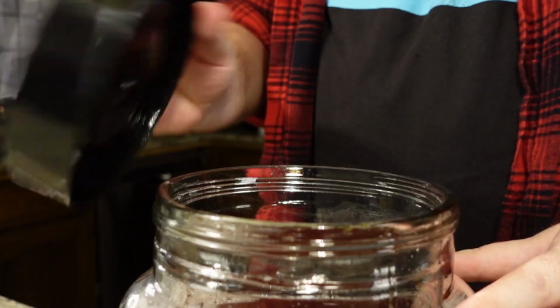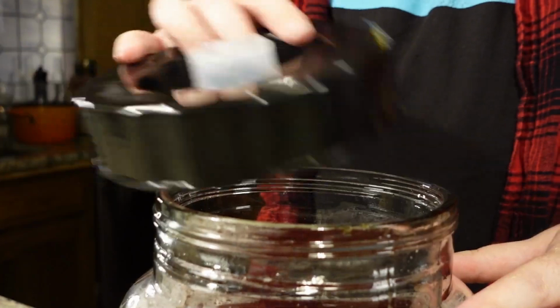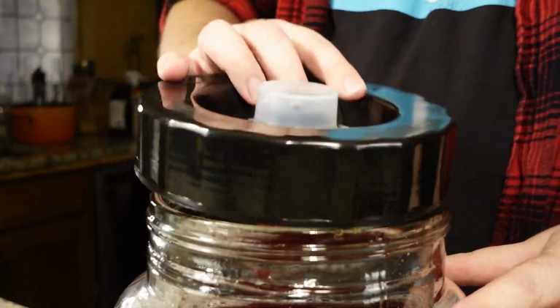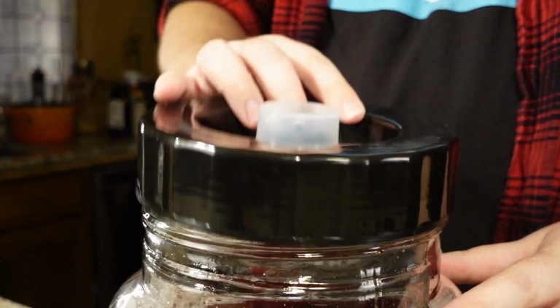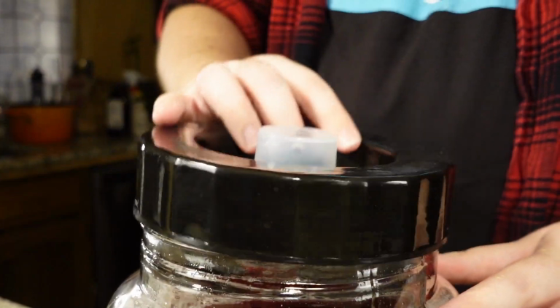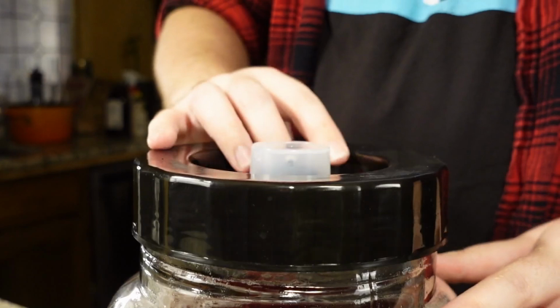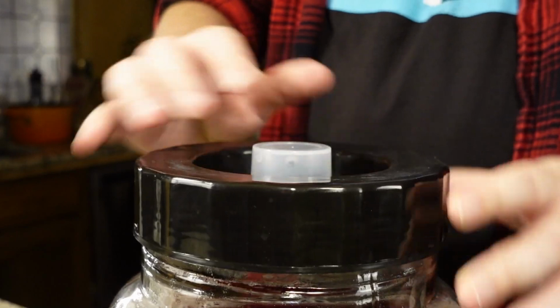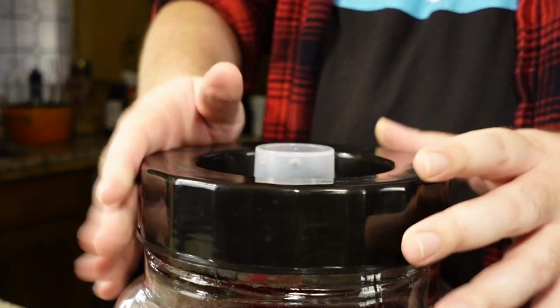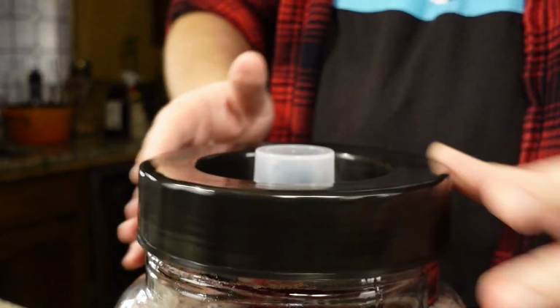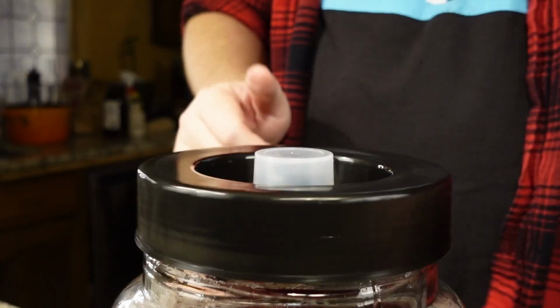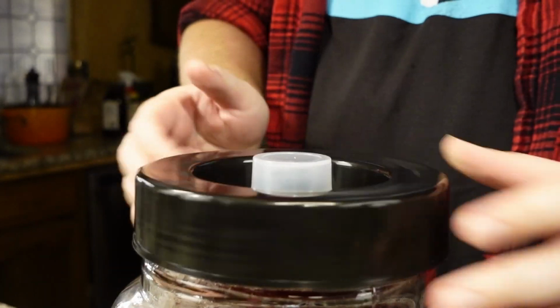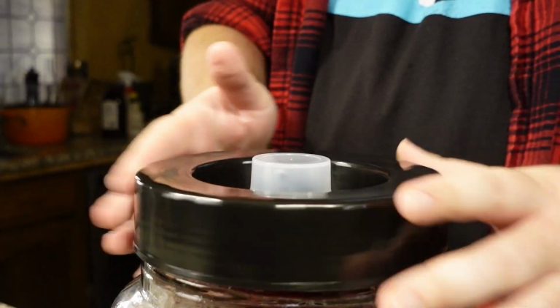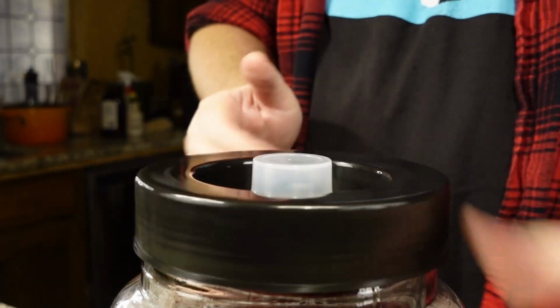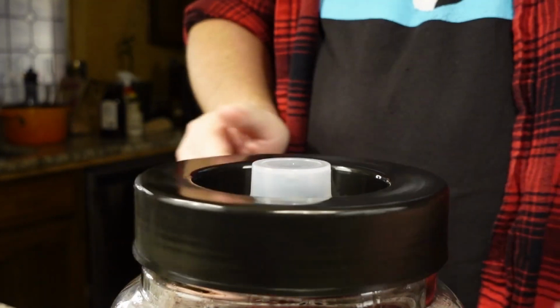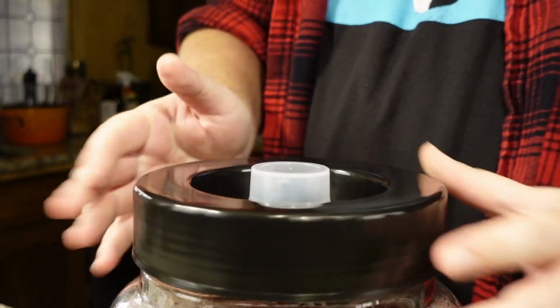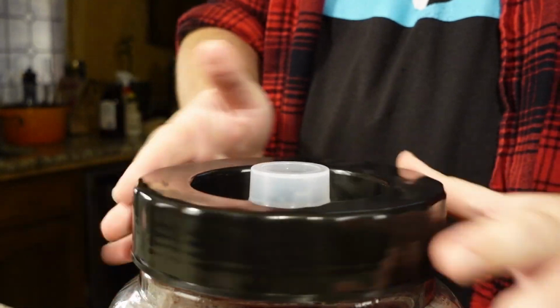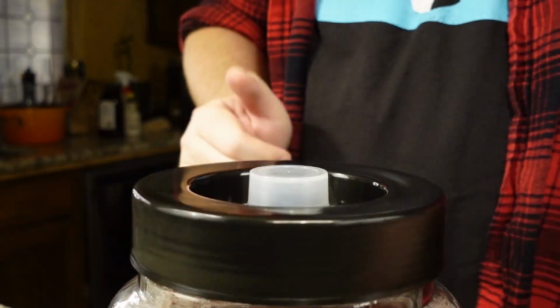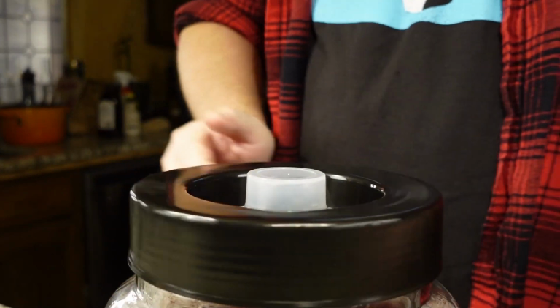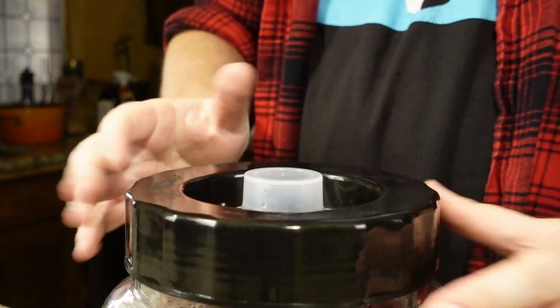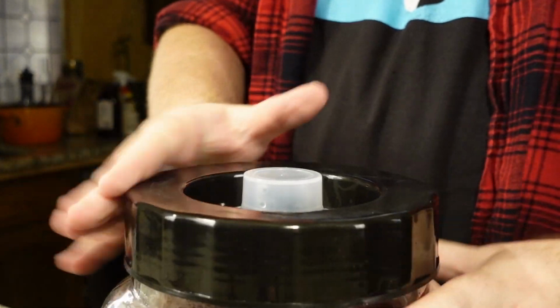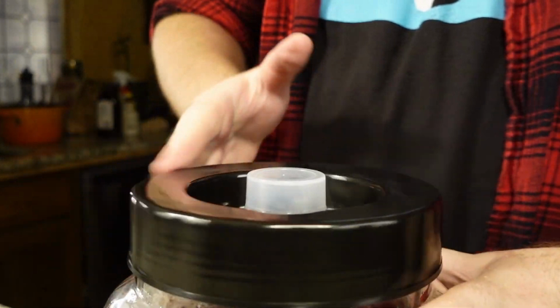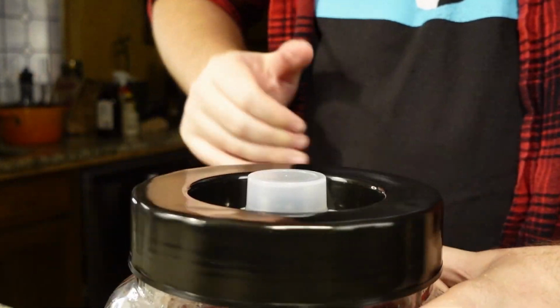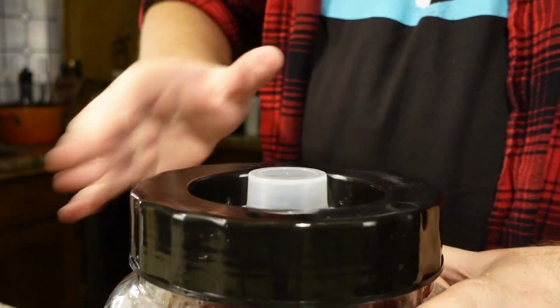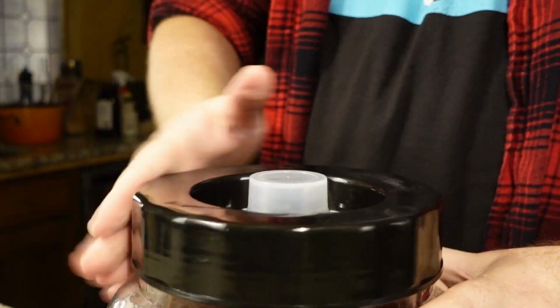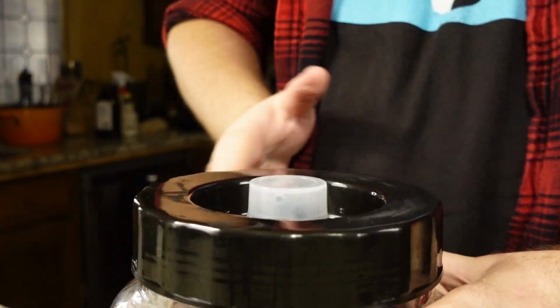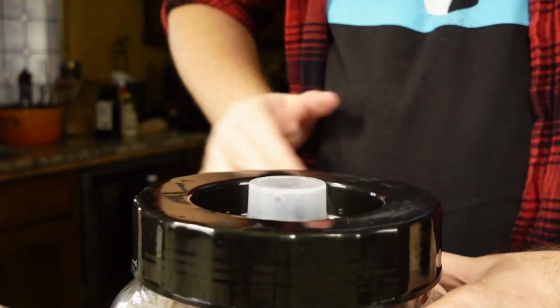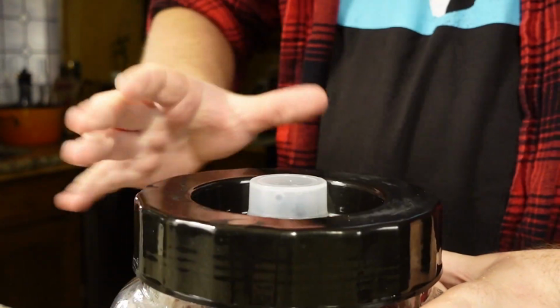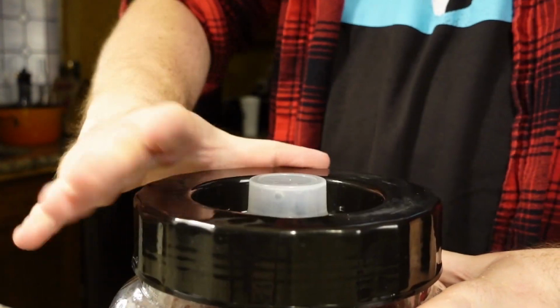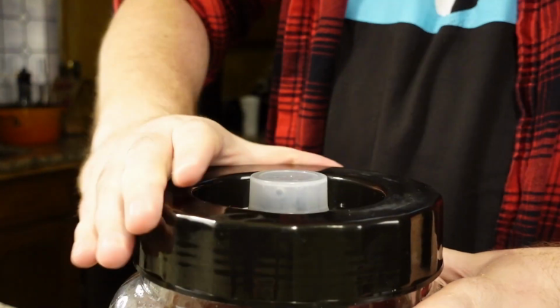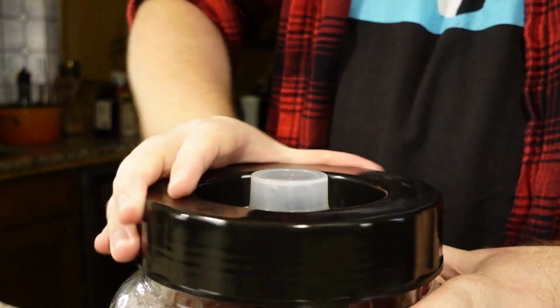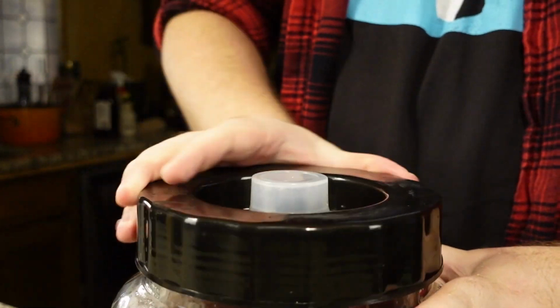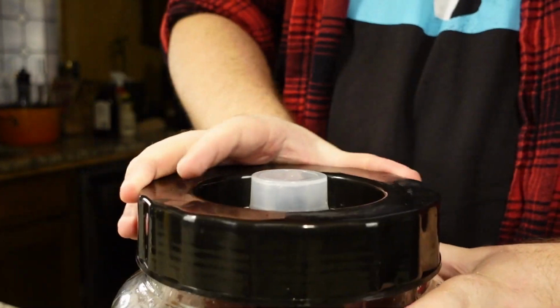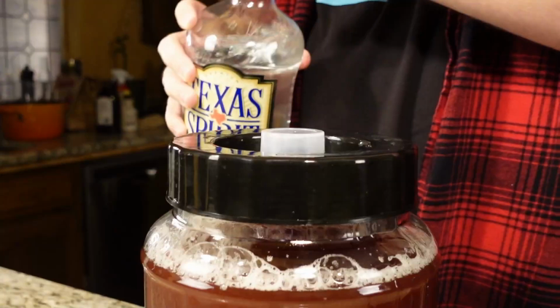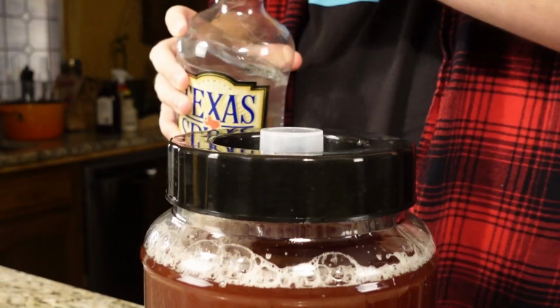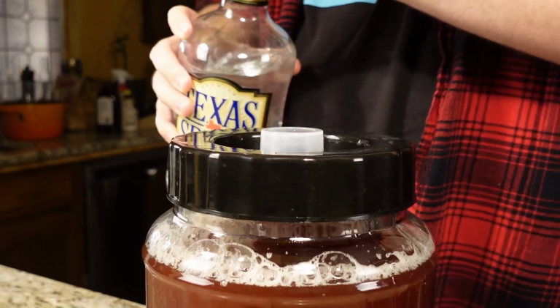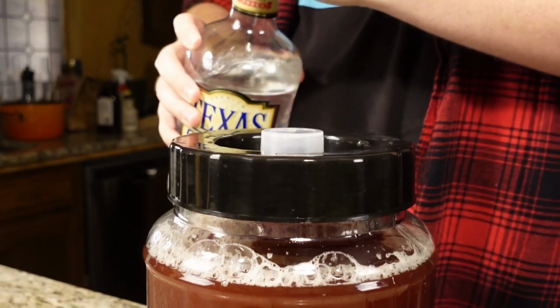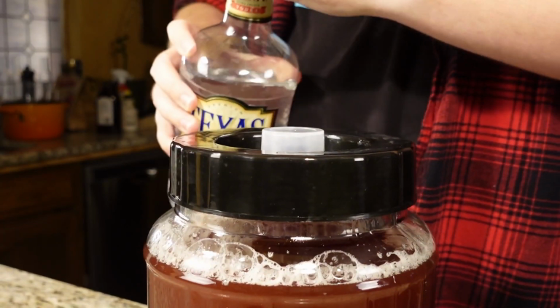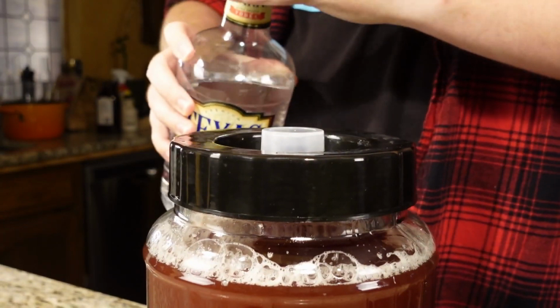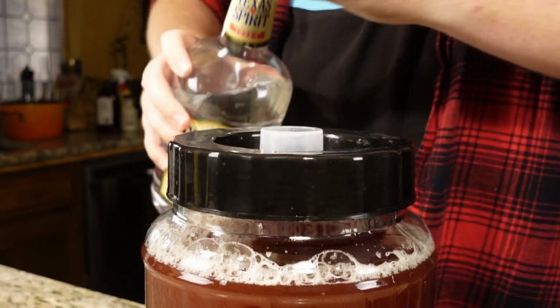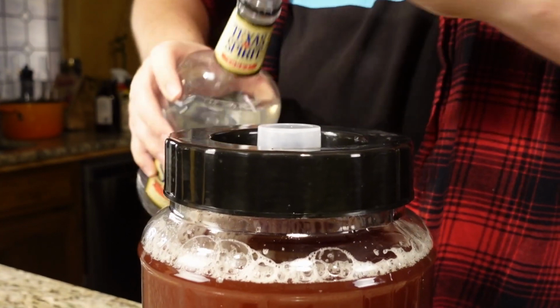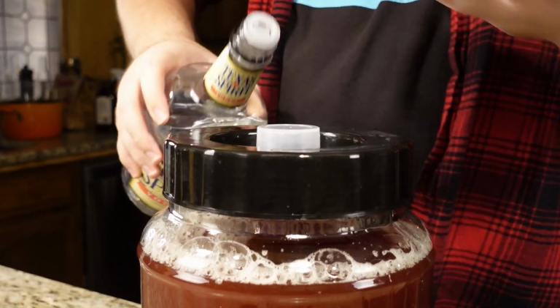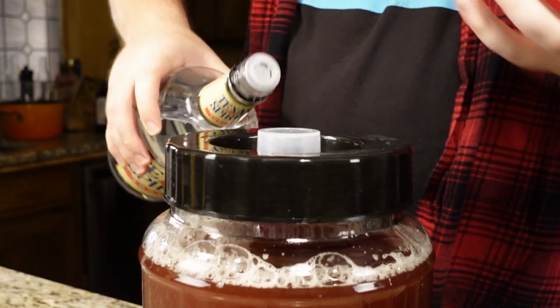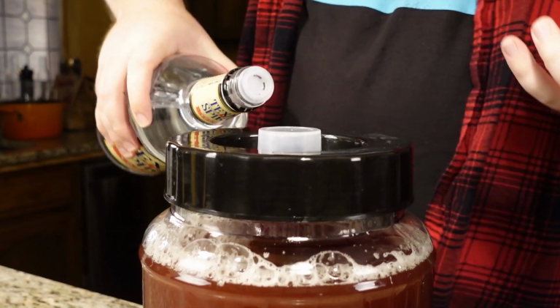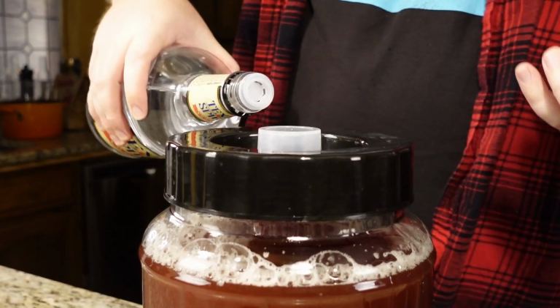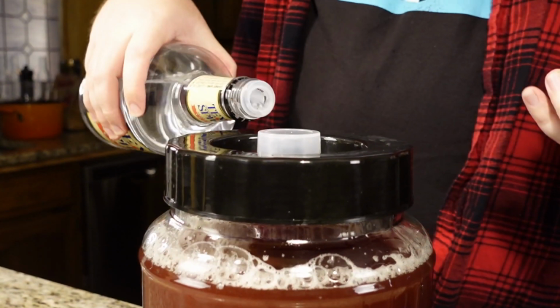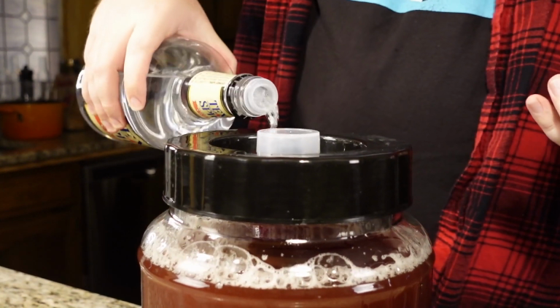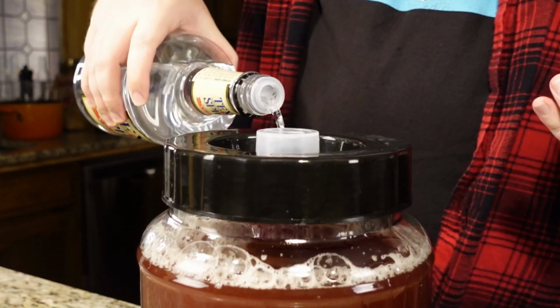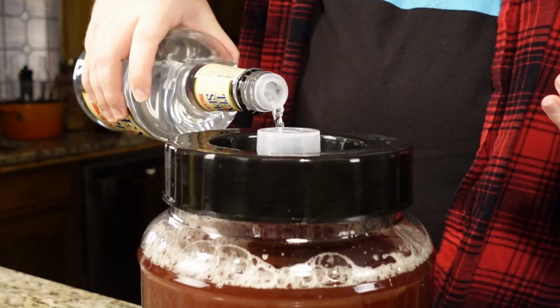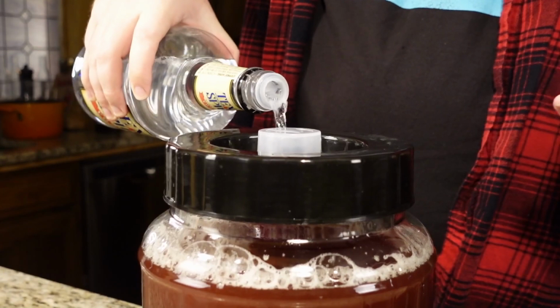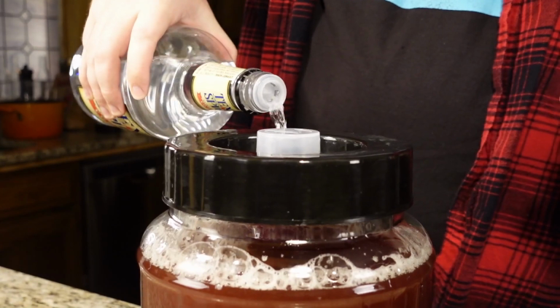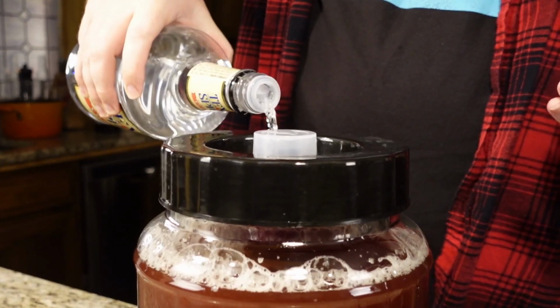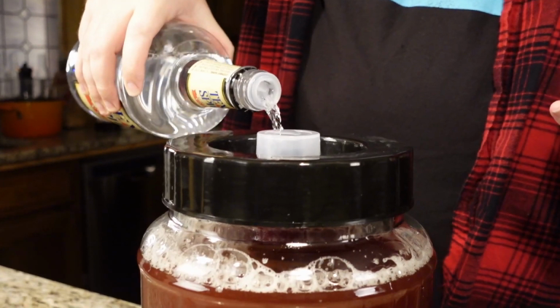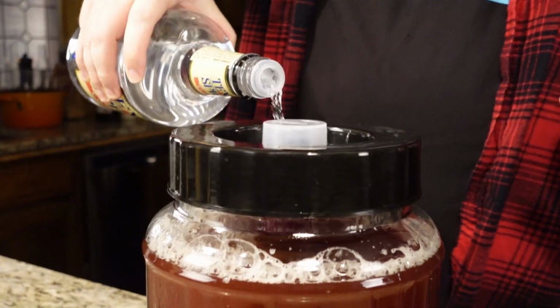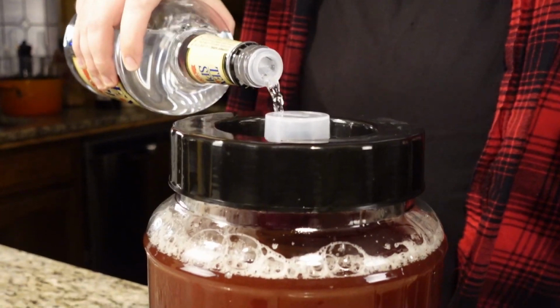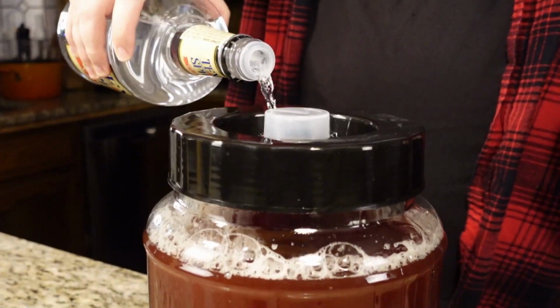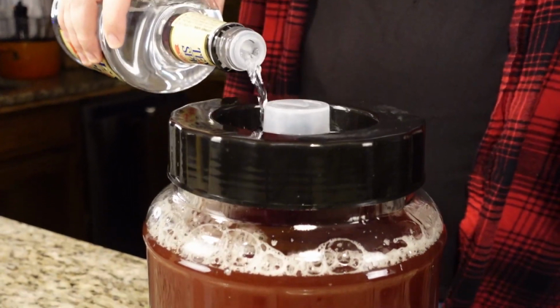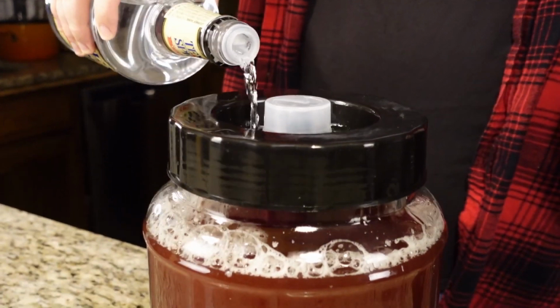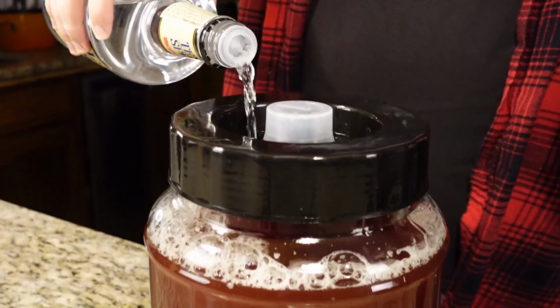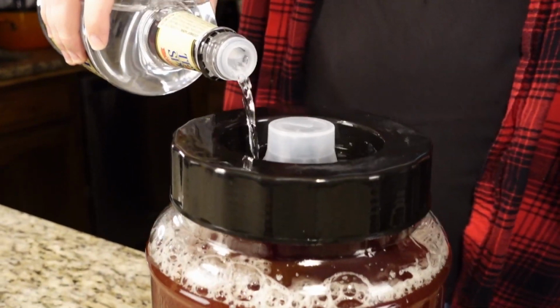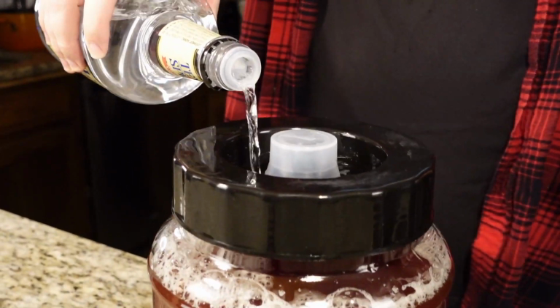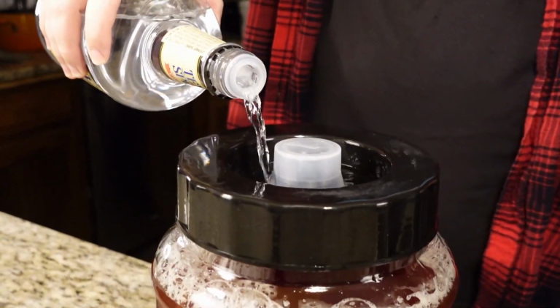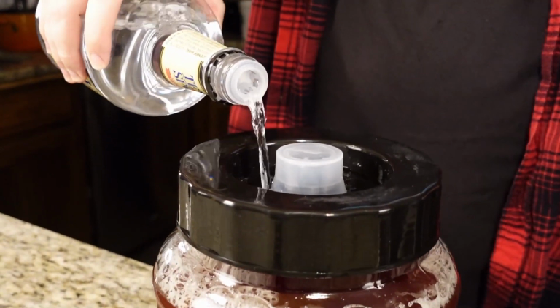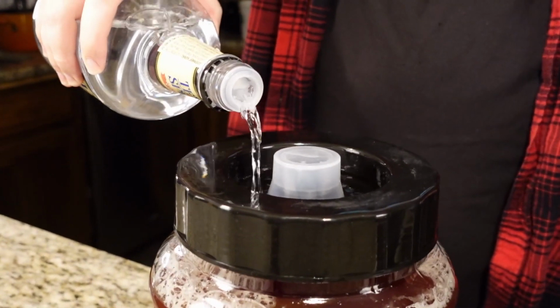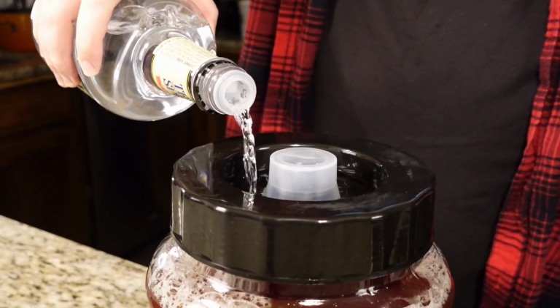Next, we pour back our sample and tighten up the lid with our airlock on. Lastly, we fill up with your choice of vodka or sanitized water.